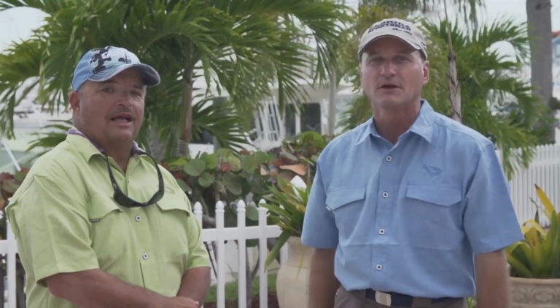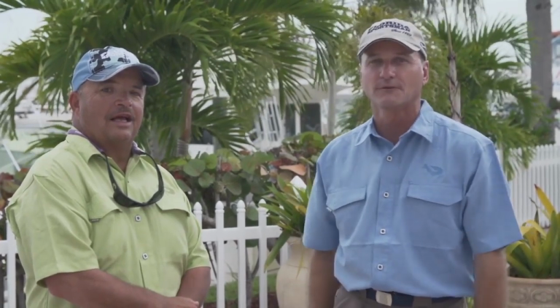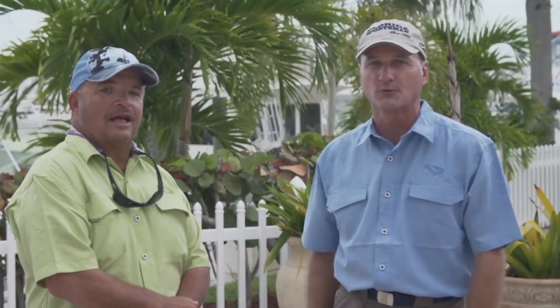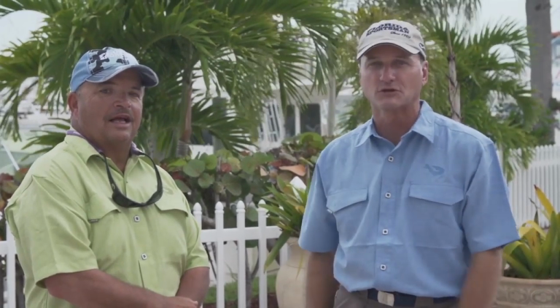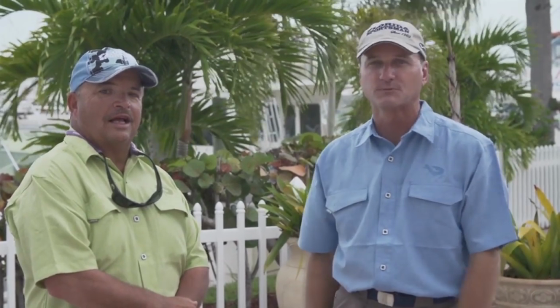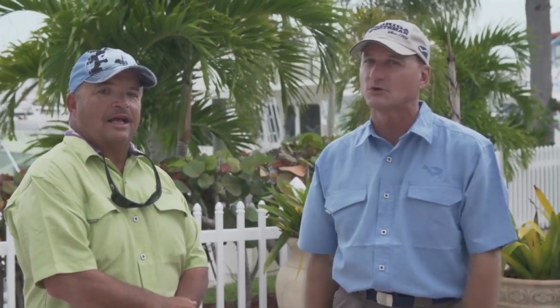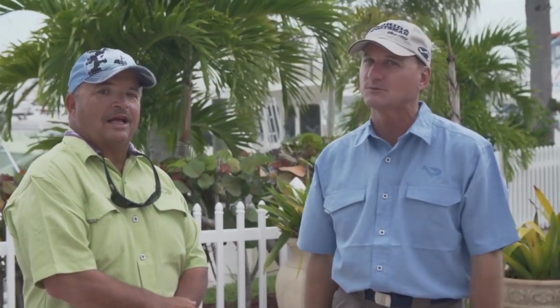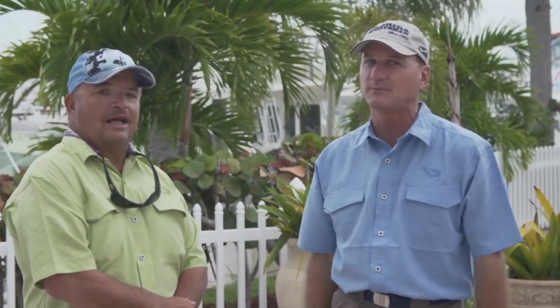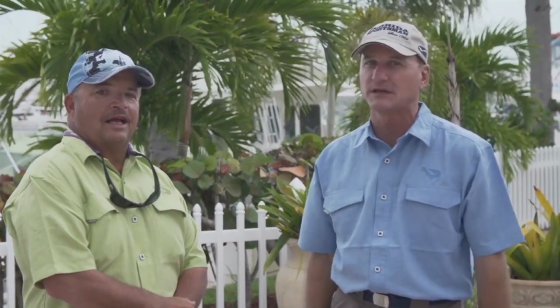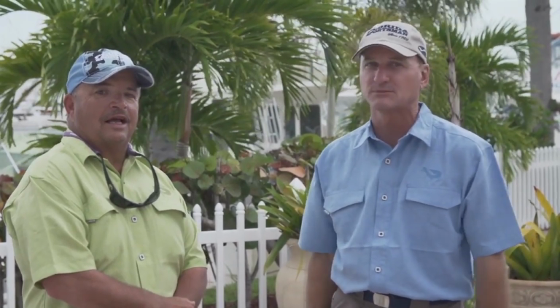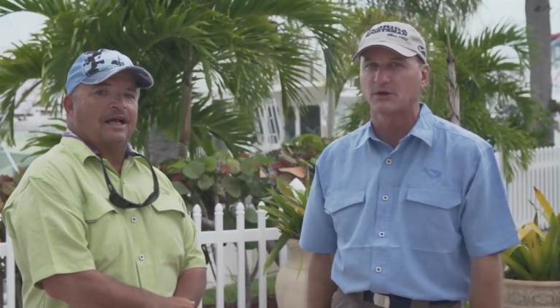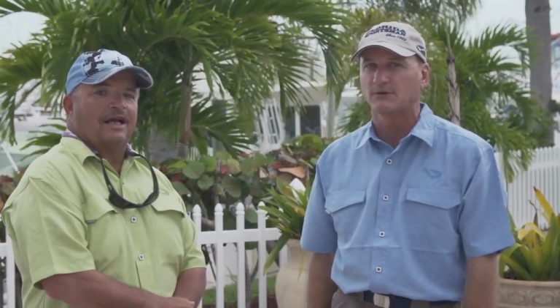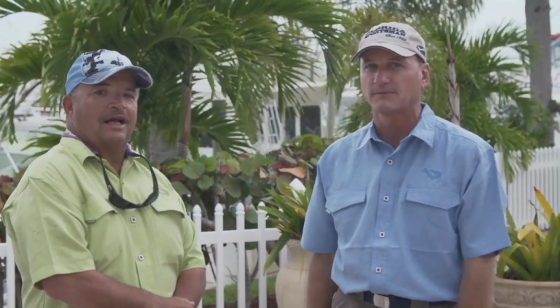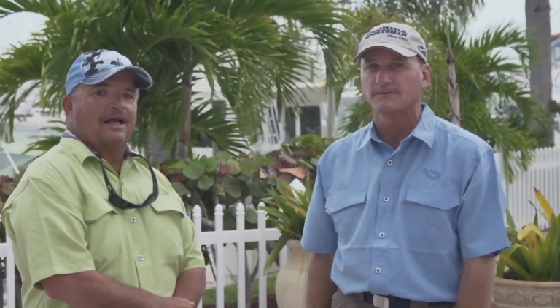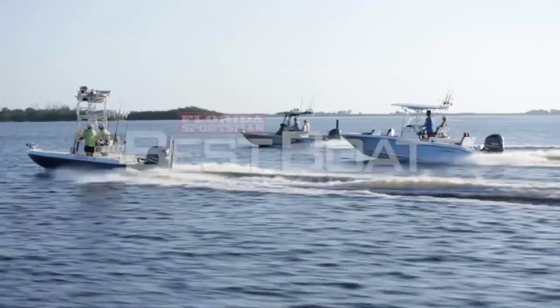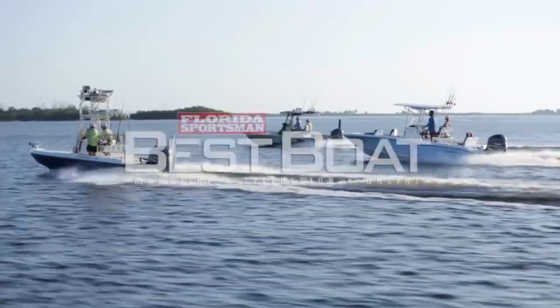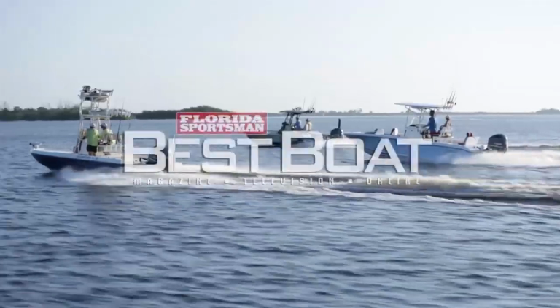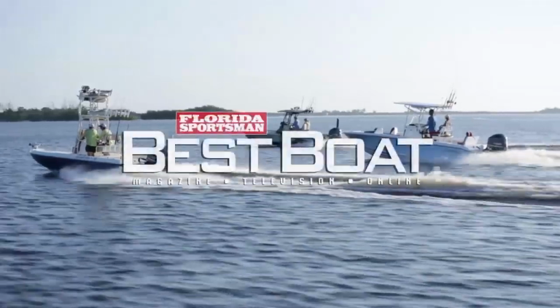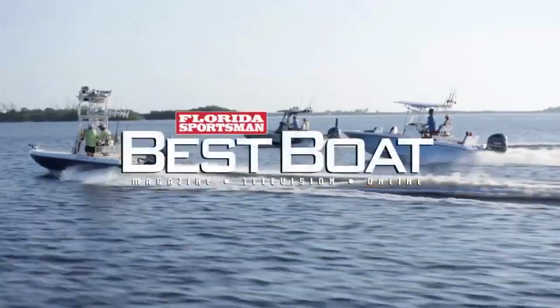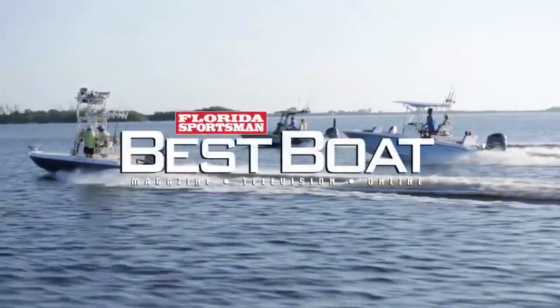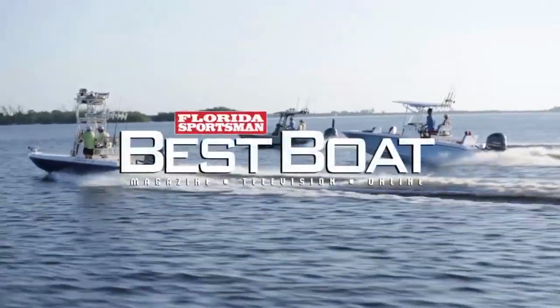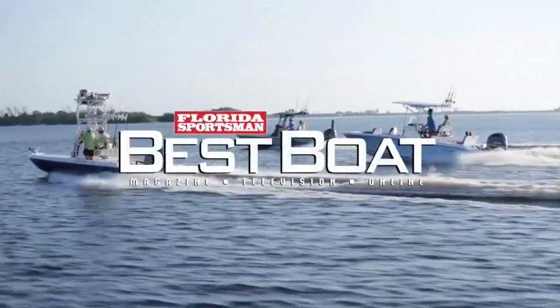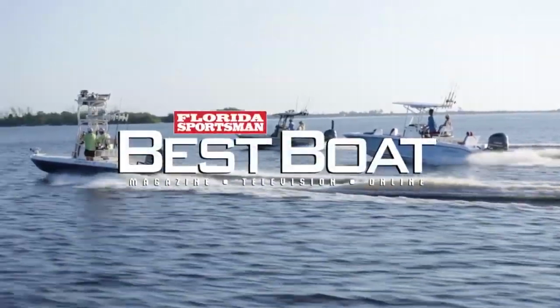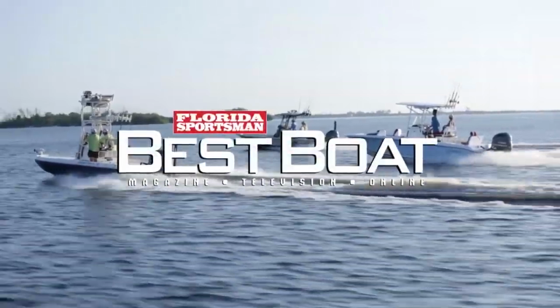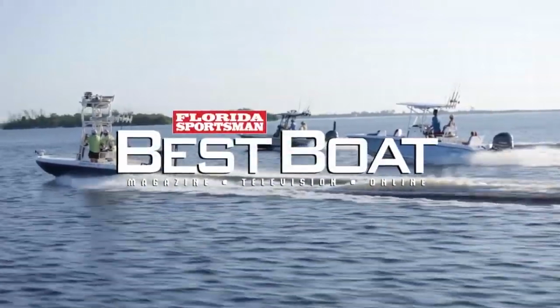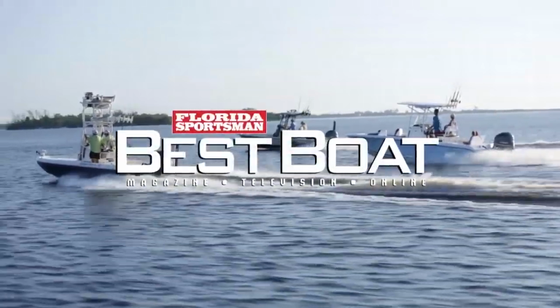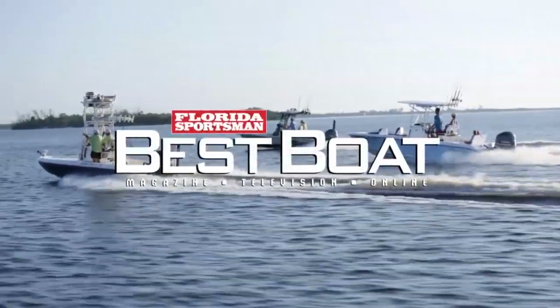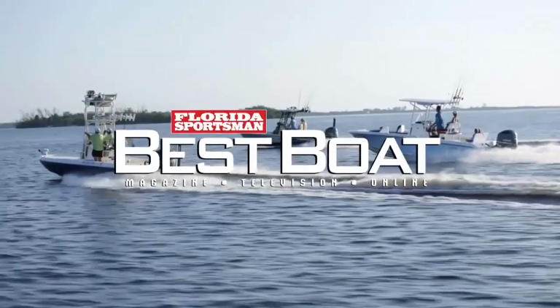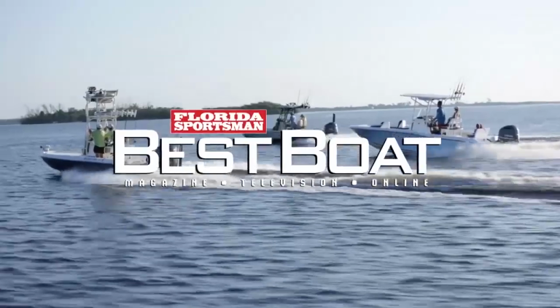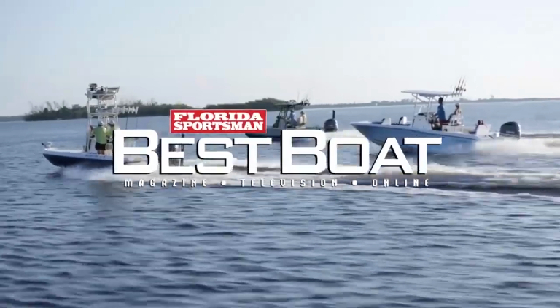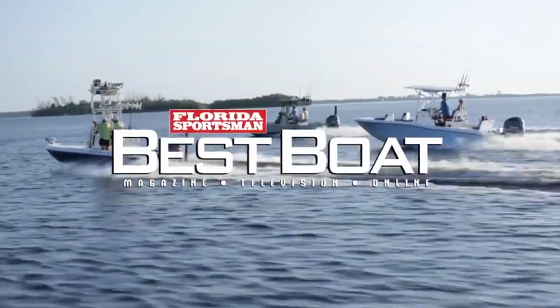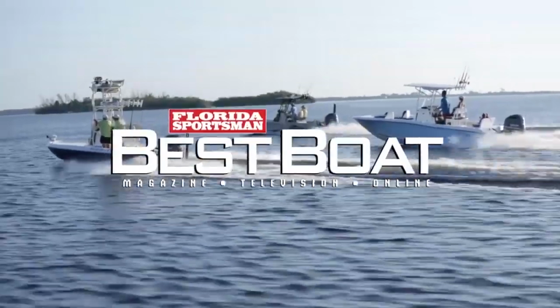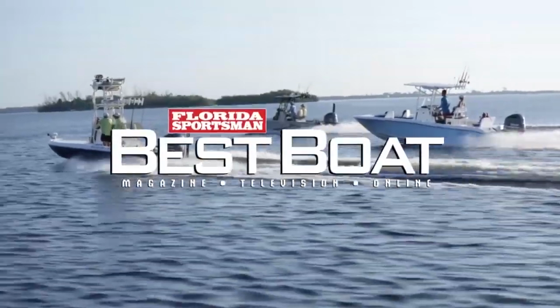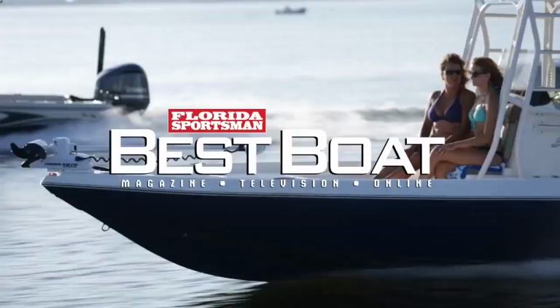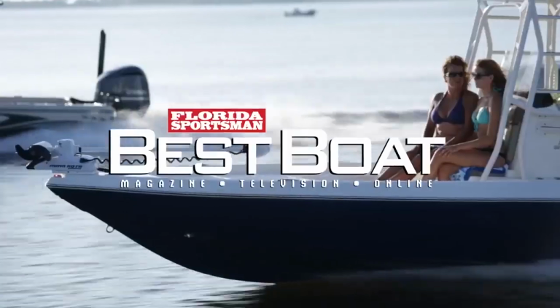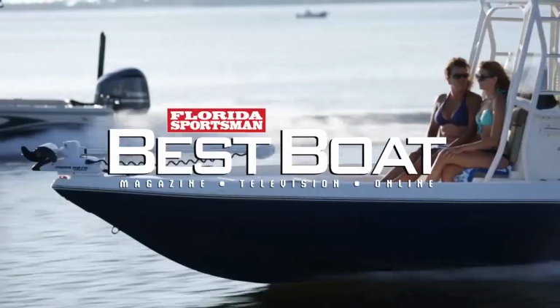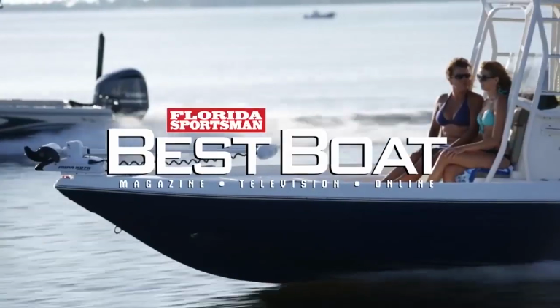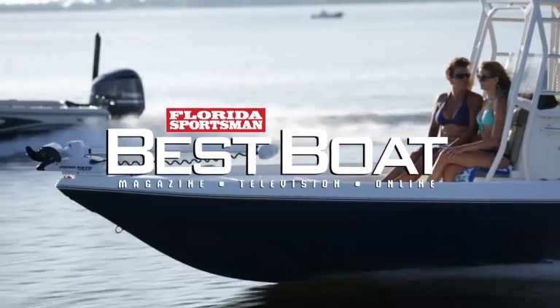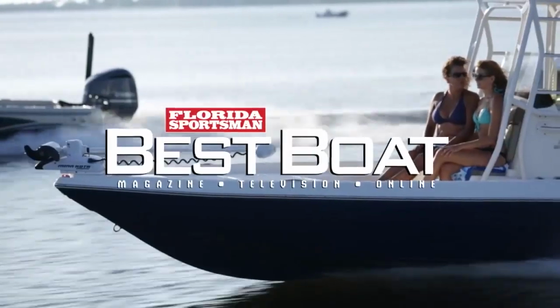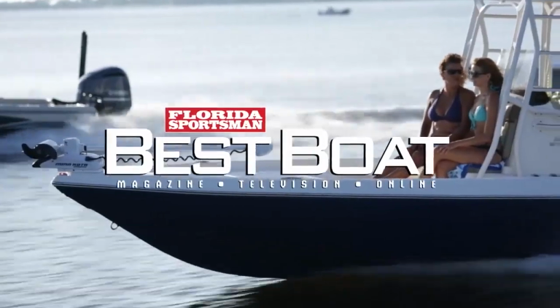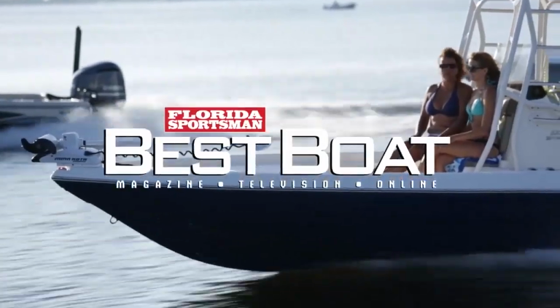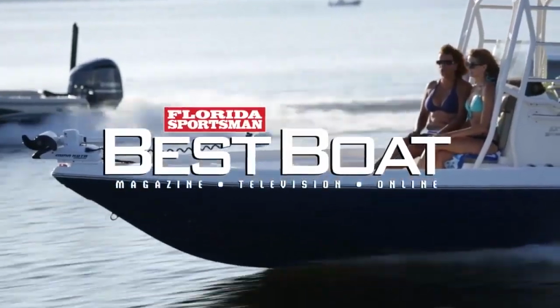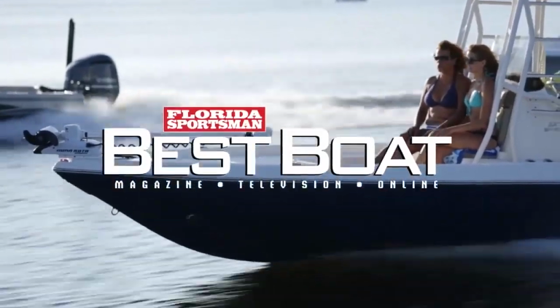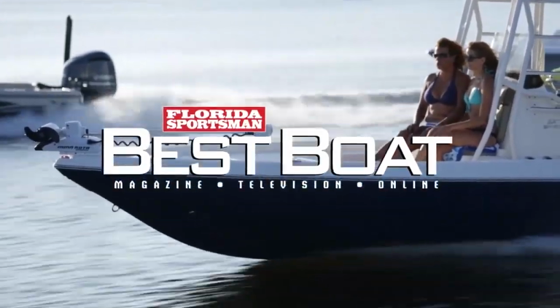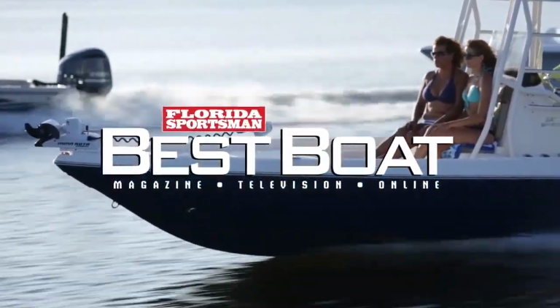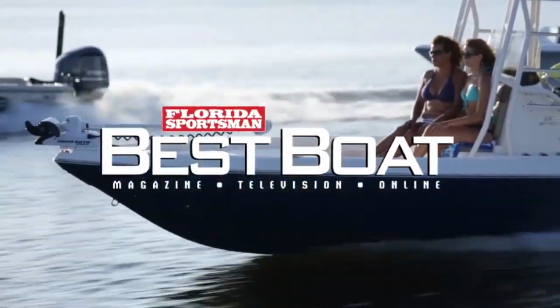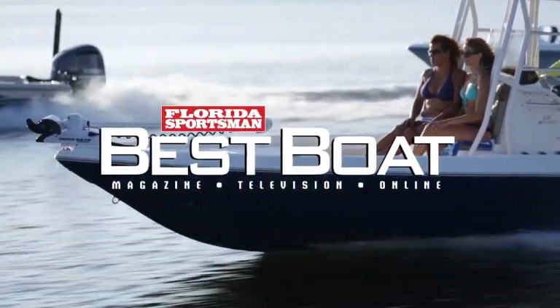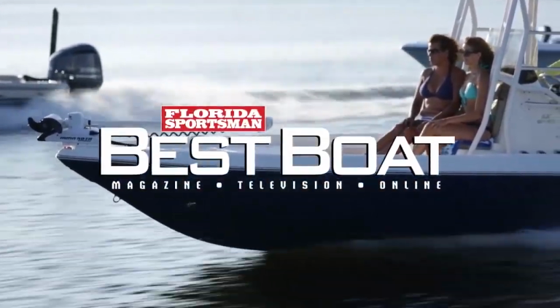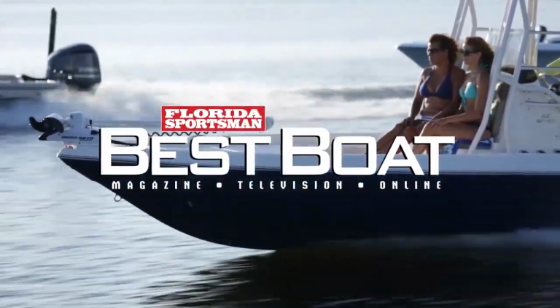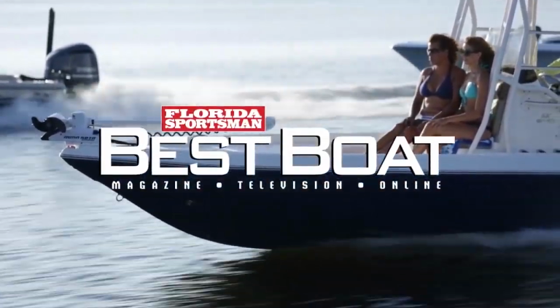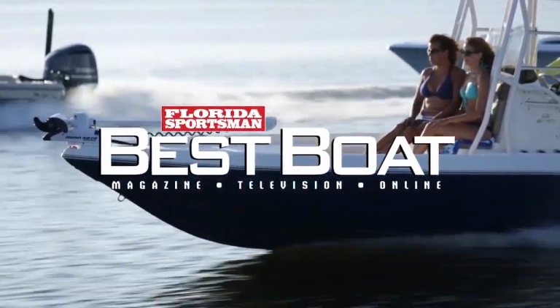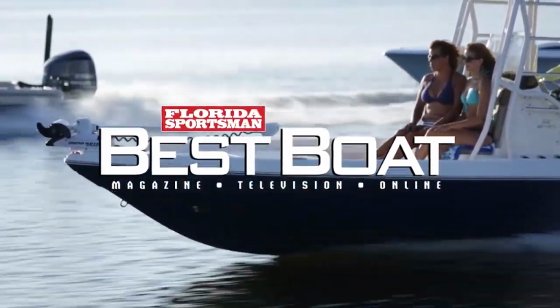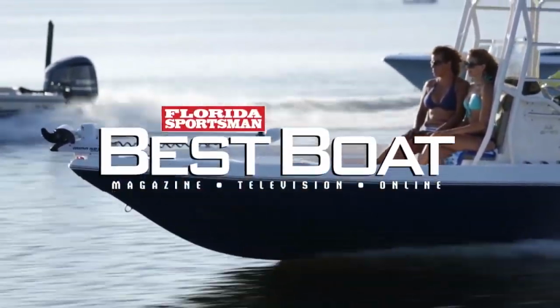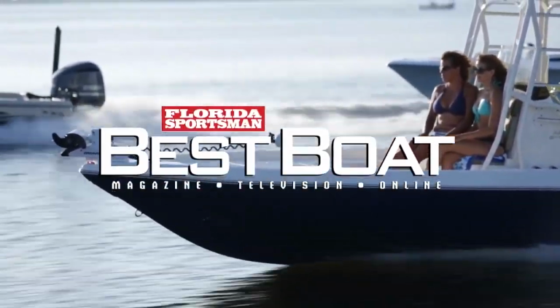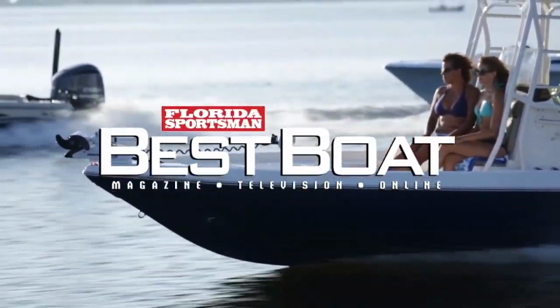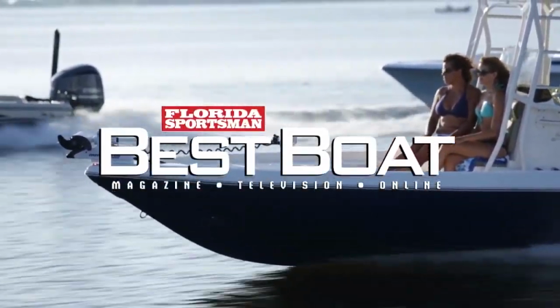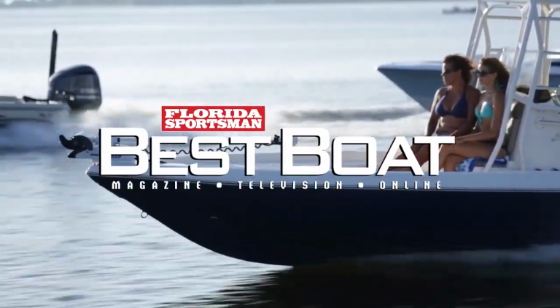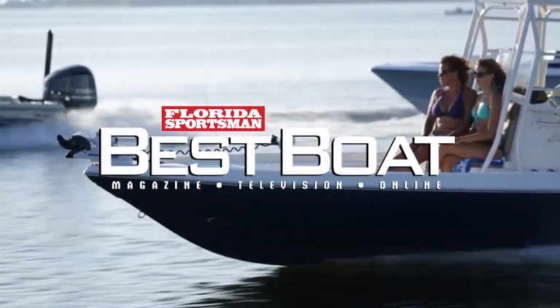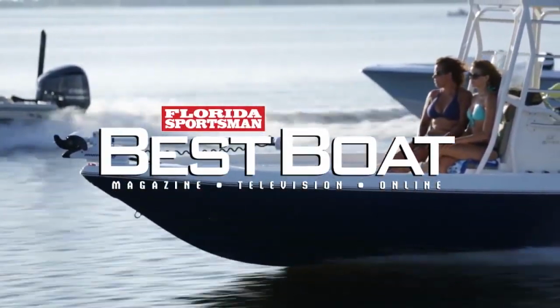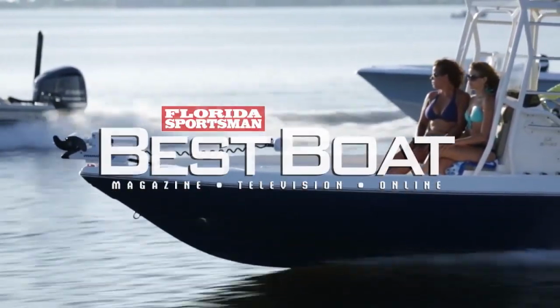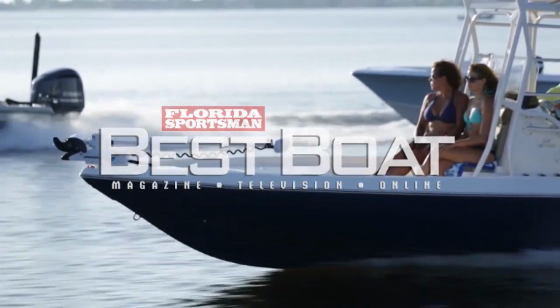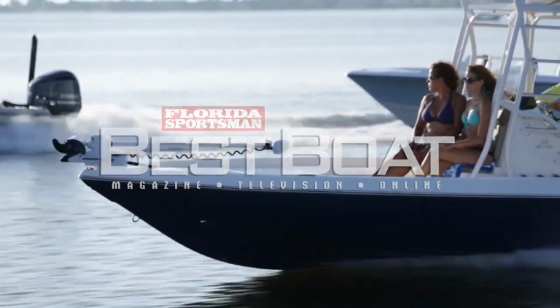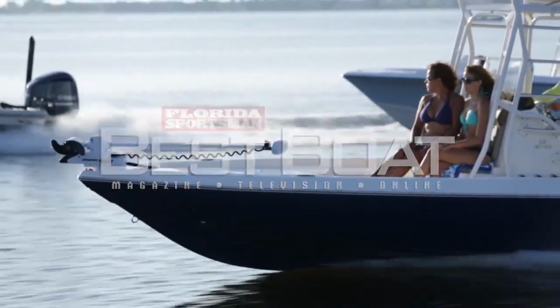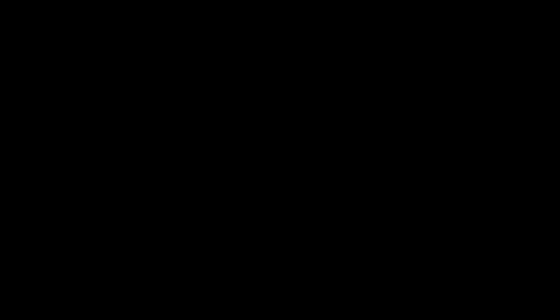Be sure to join us next week when we cover 24 to 26 foot bay boats on Florida Sportsman Best Boat.